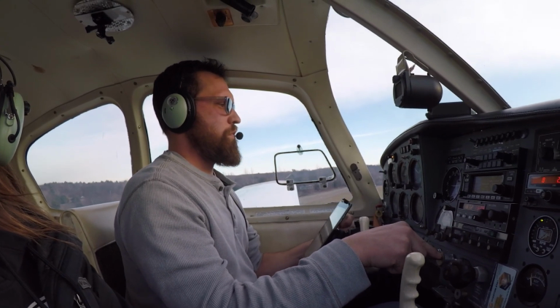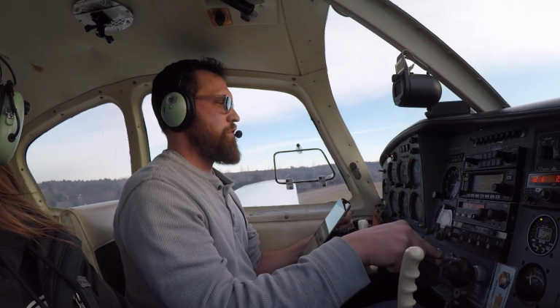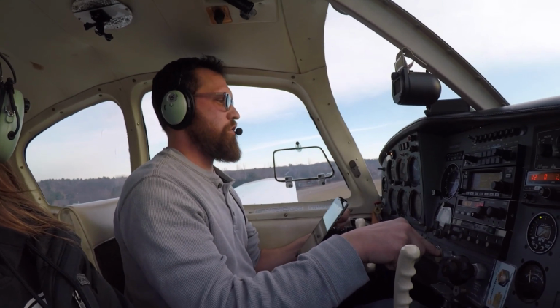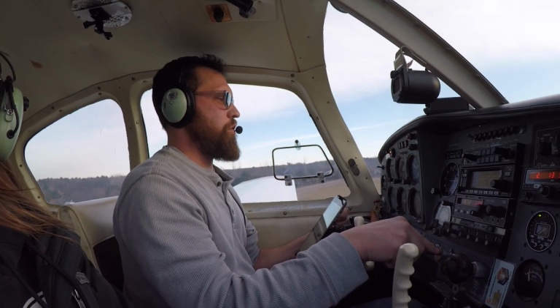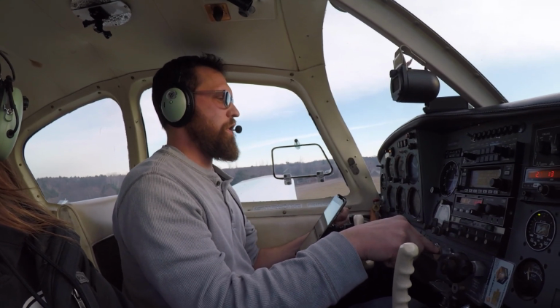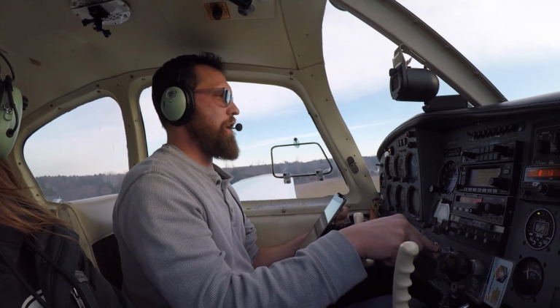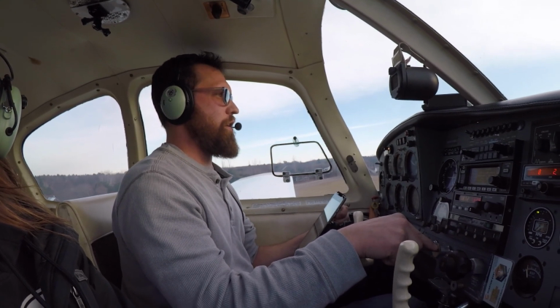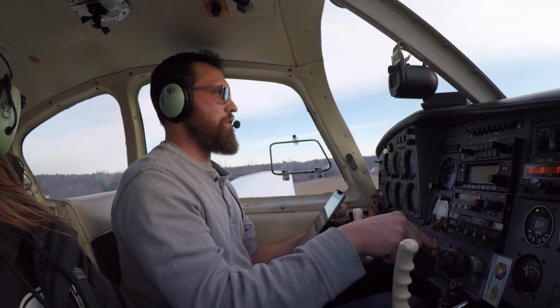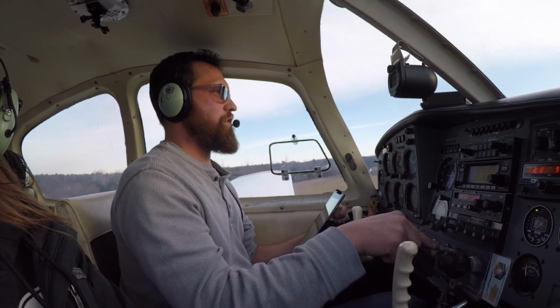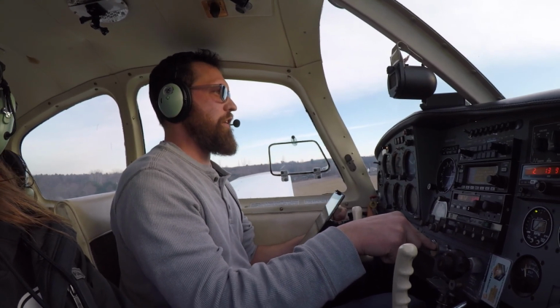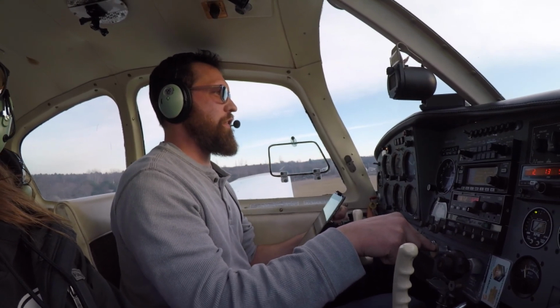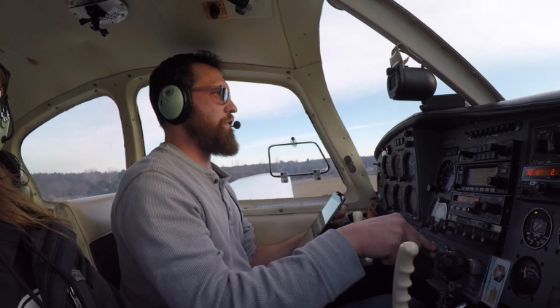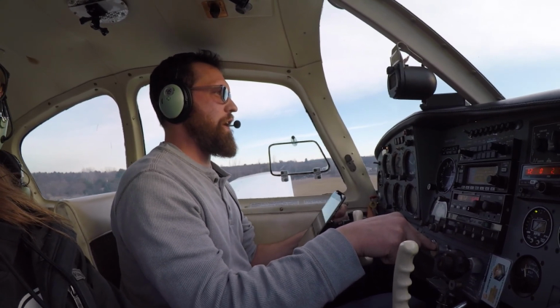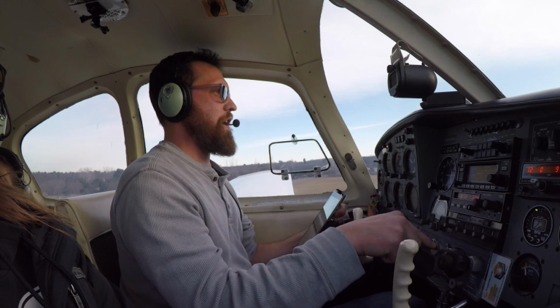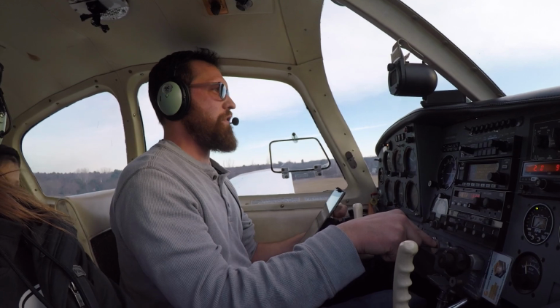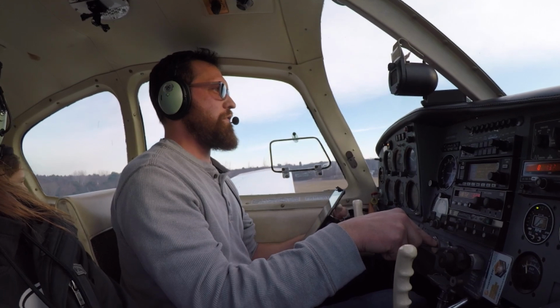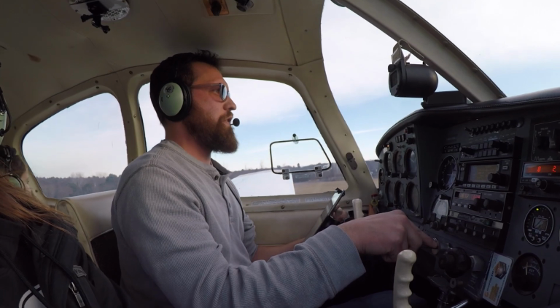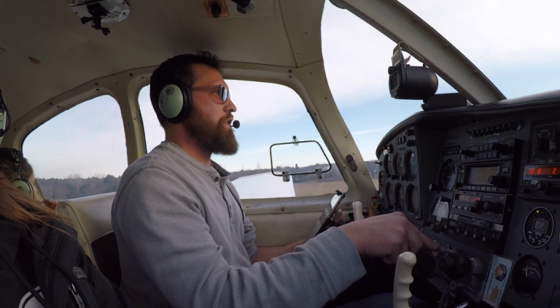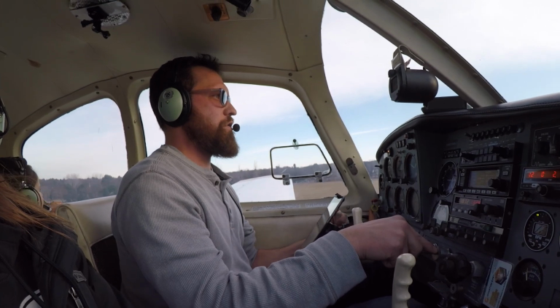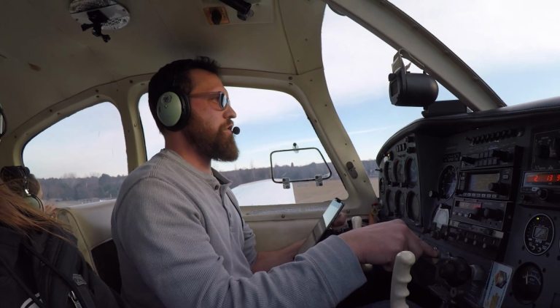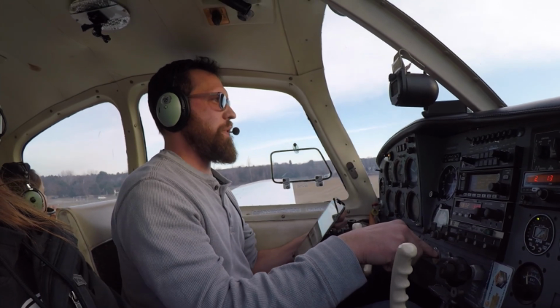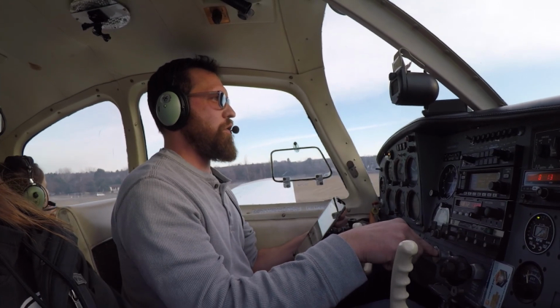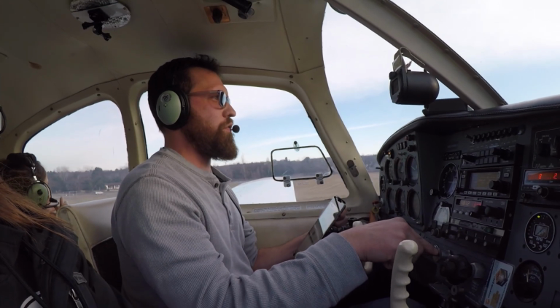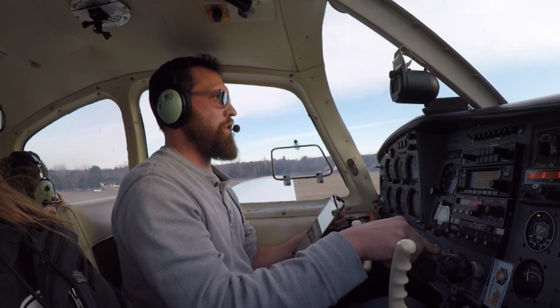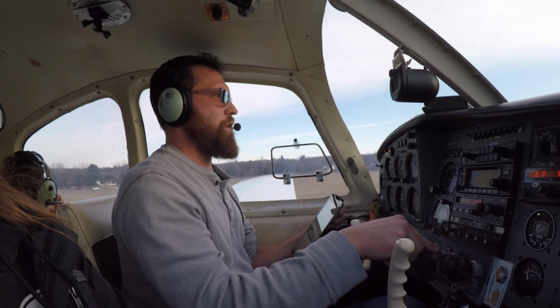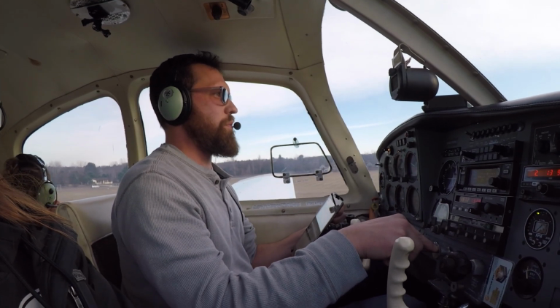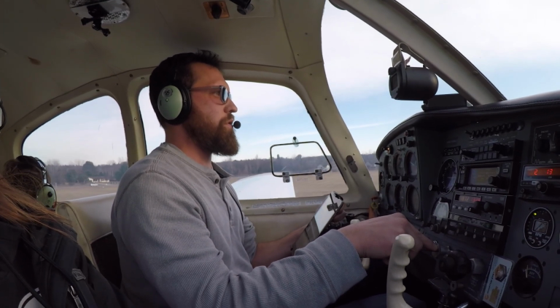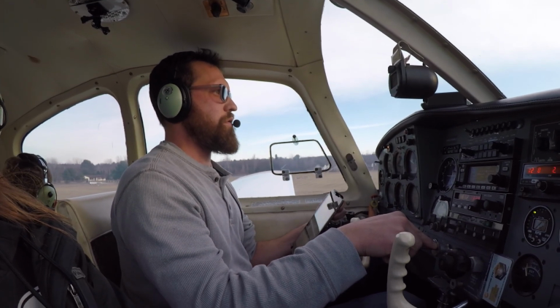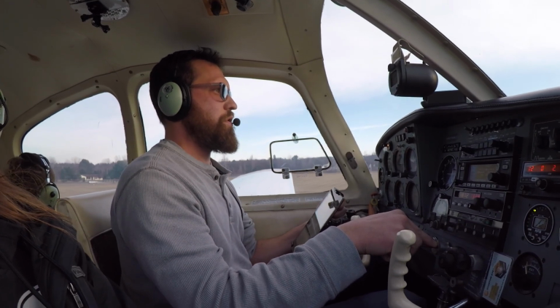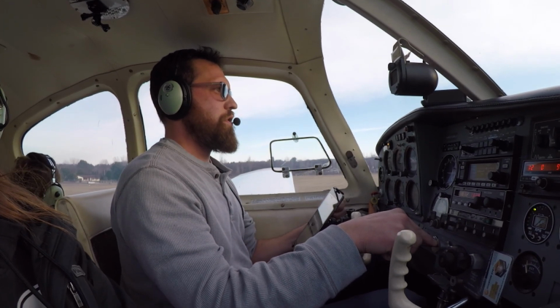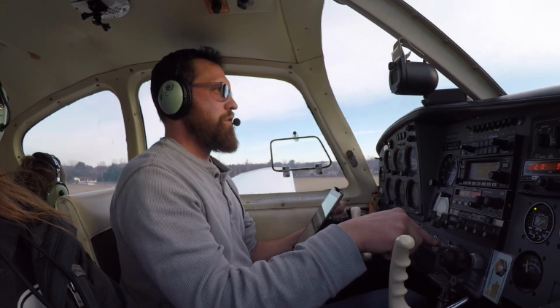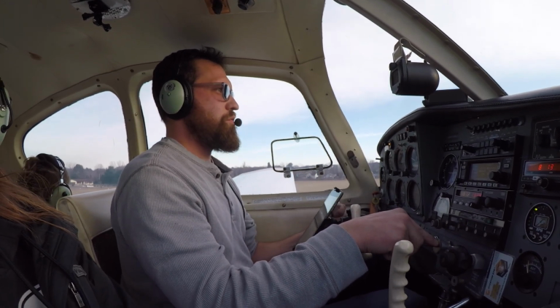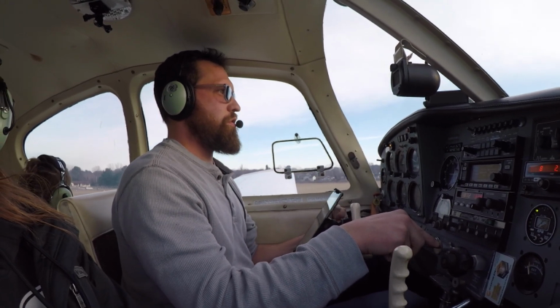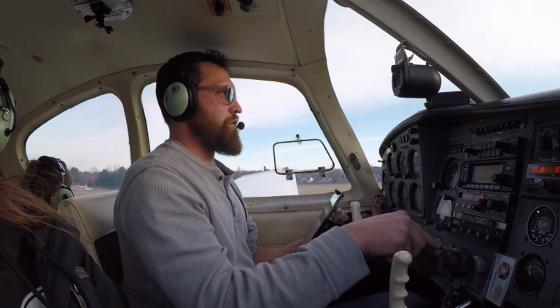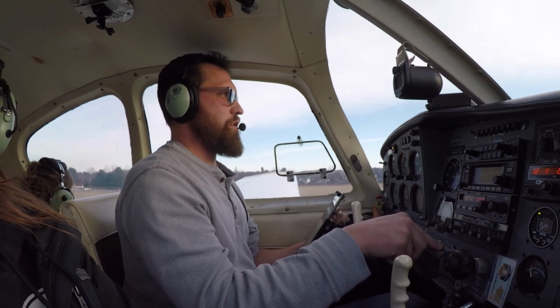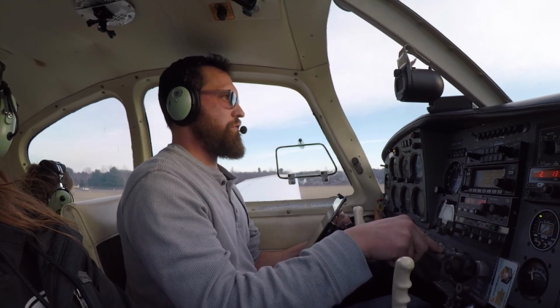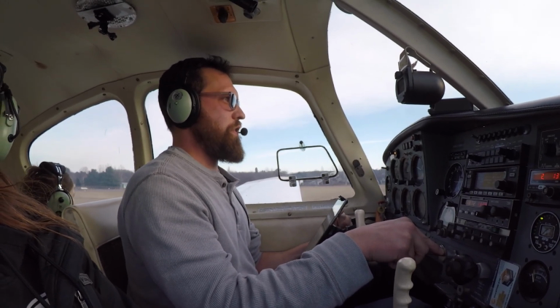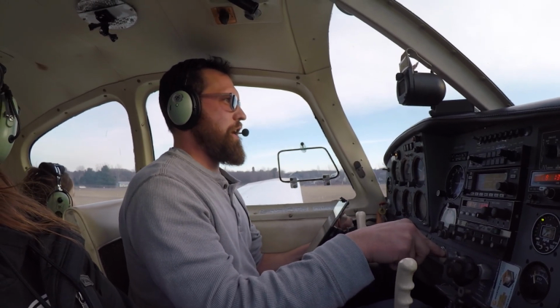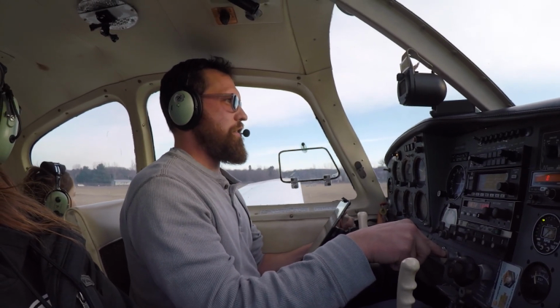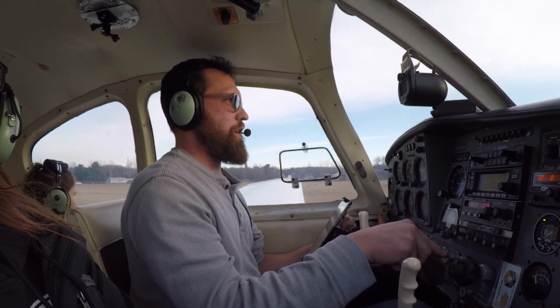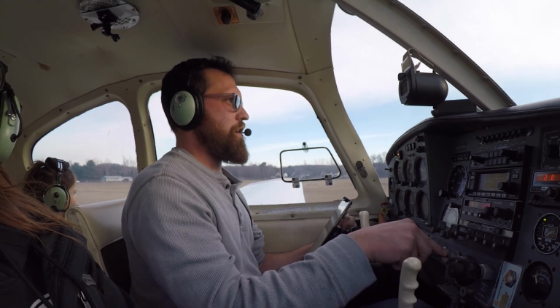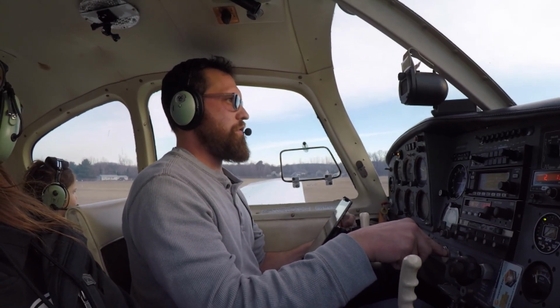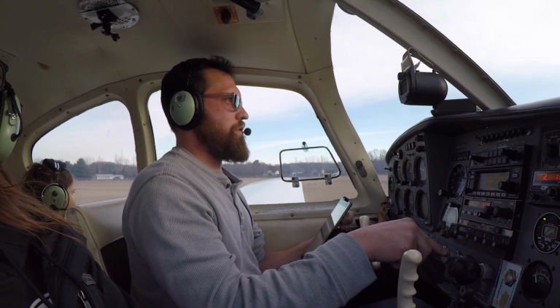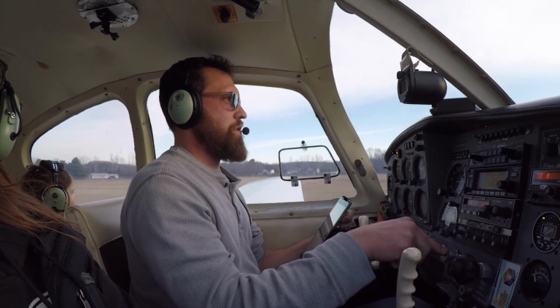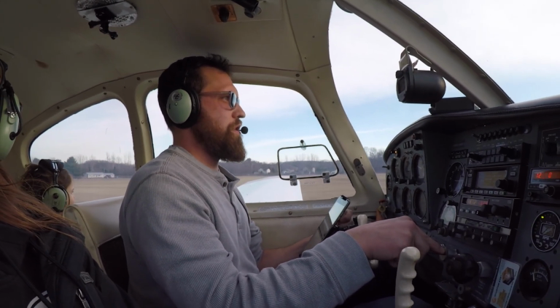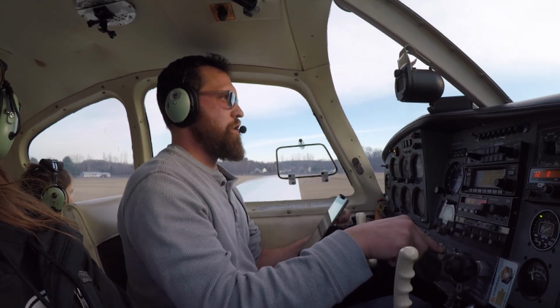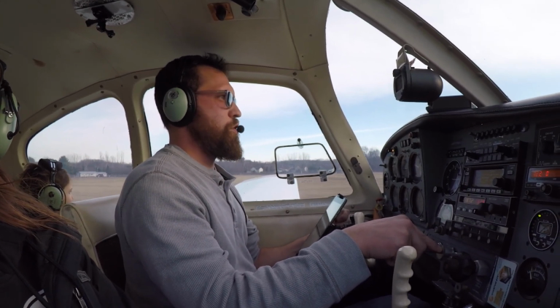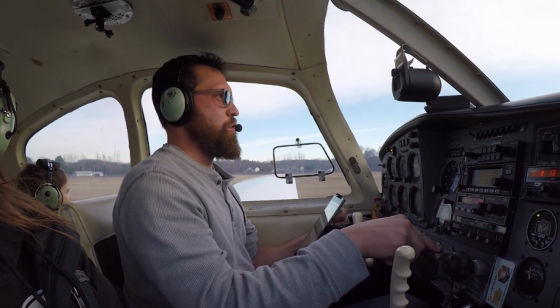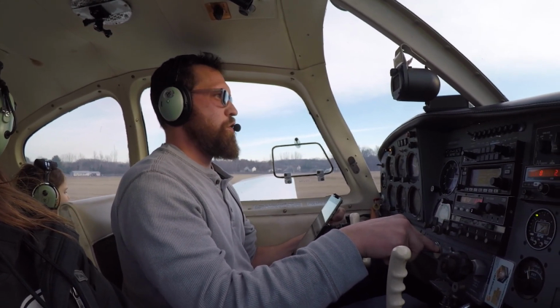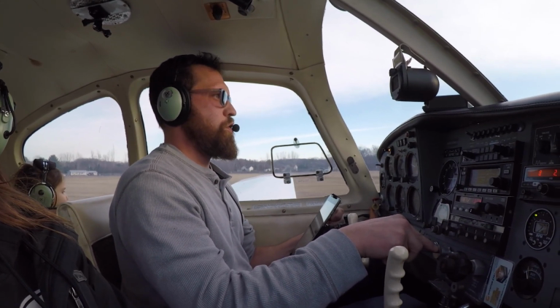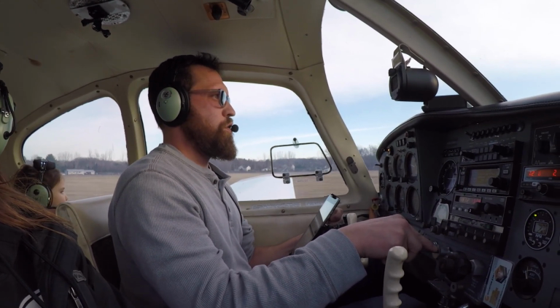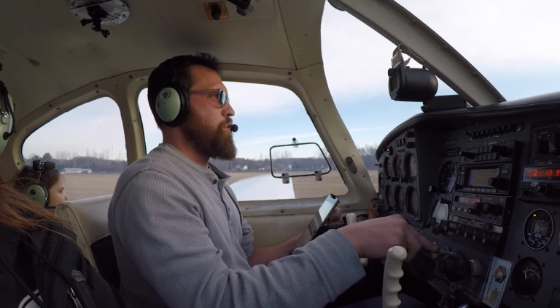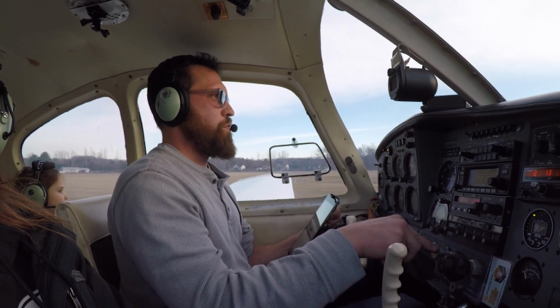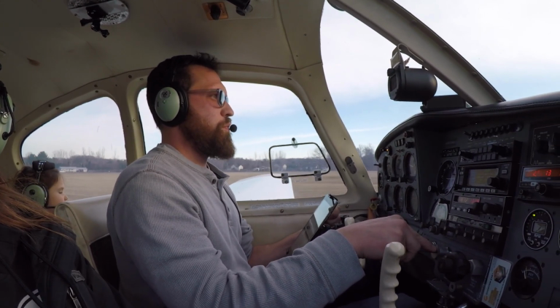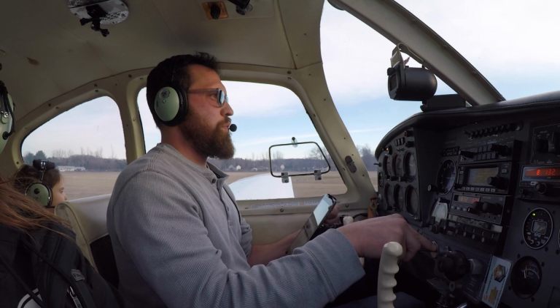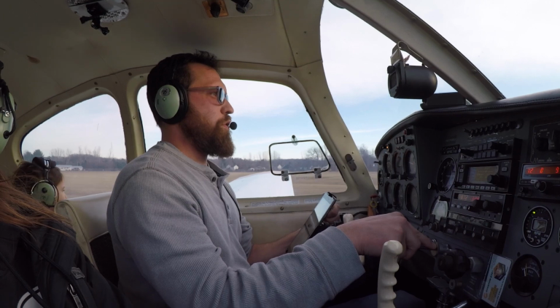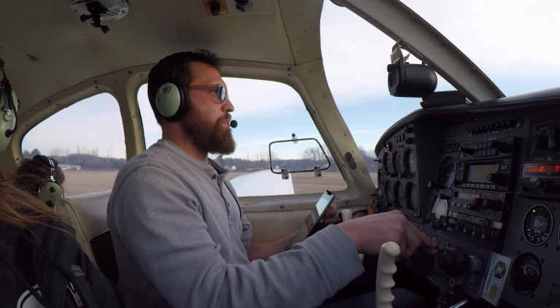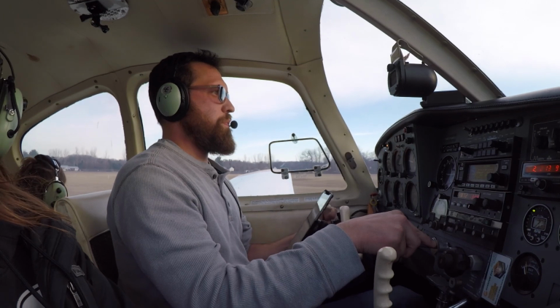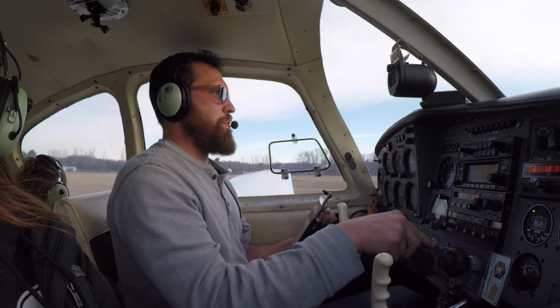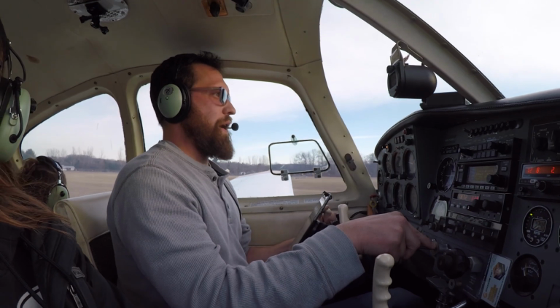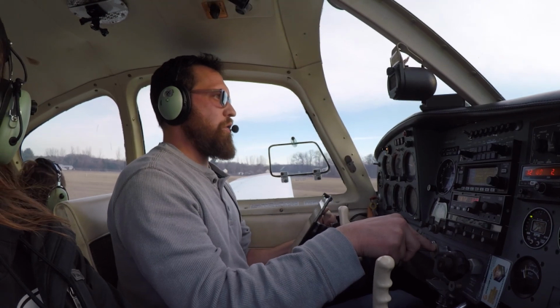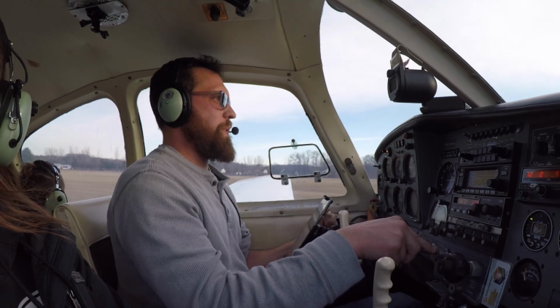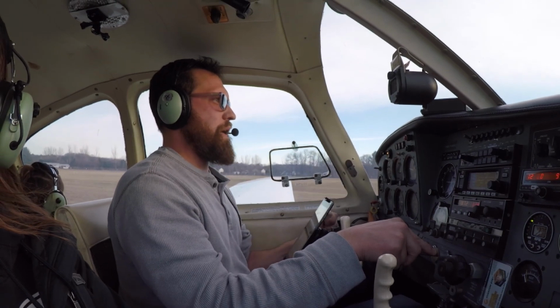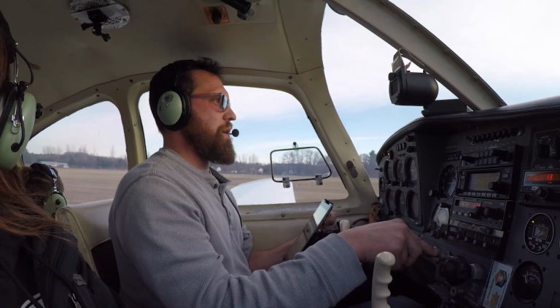Slowing it down there, 75, just about over the numbers. We're just gonna flatten her out, pull the power back.